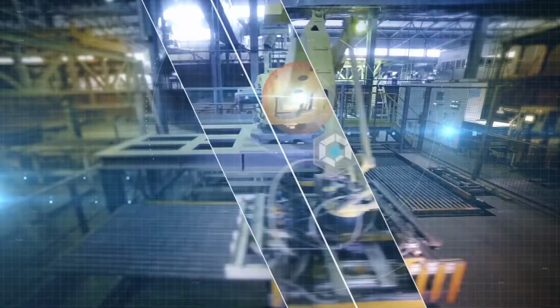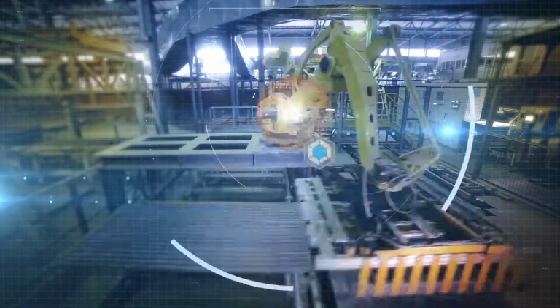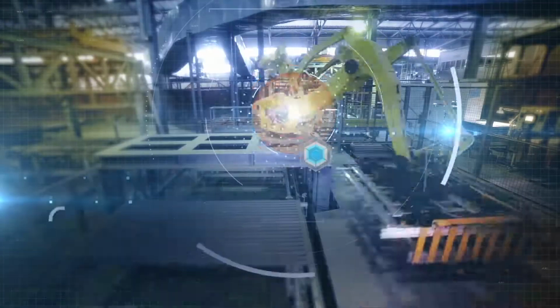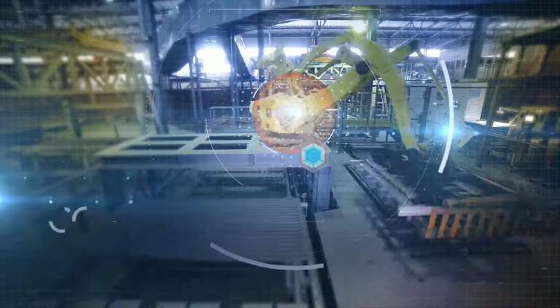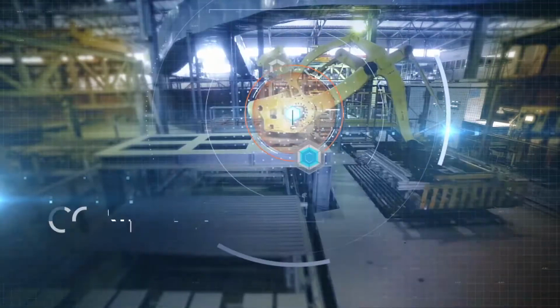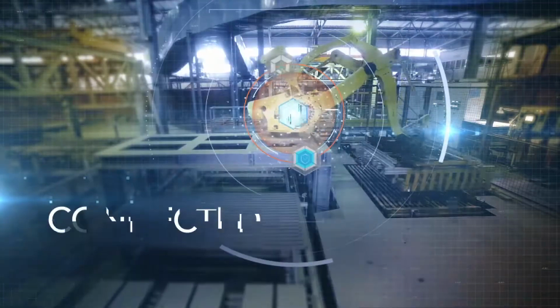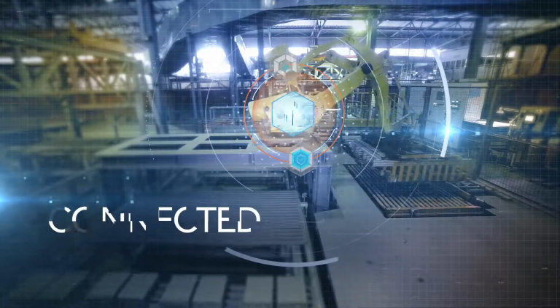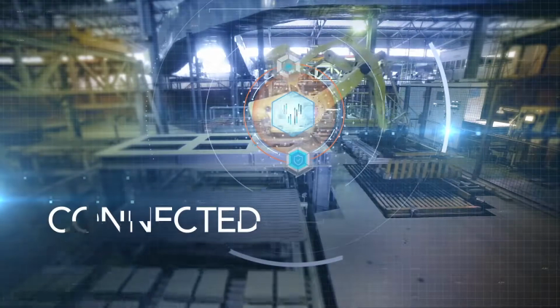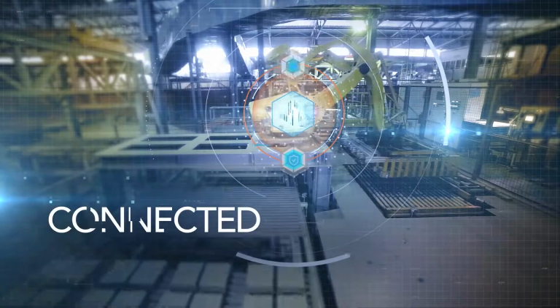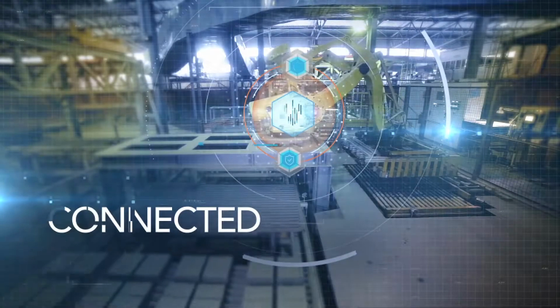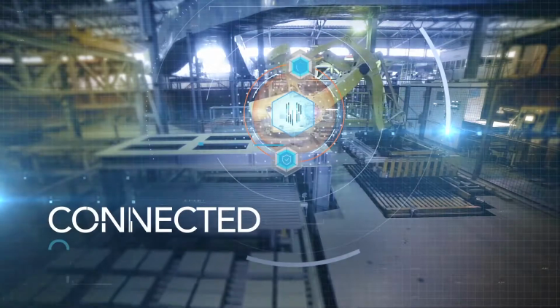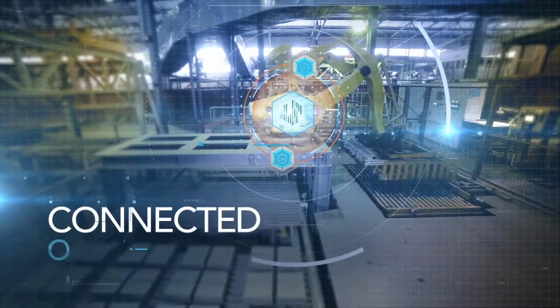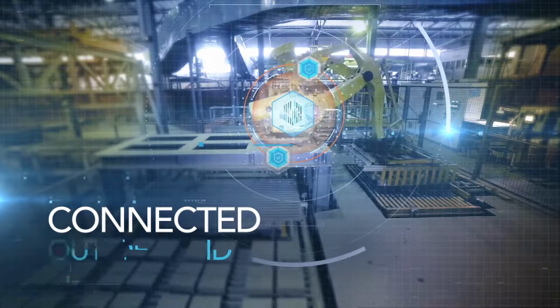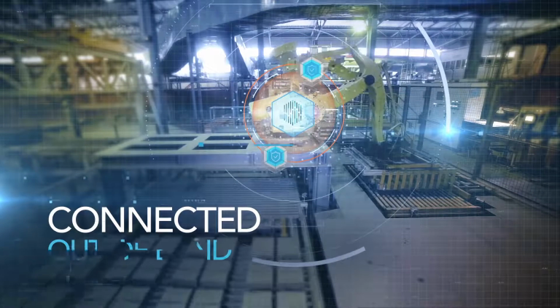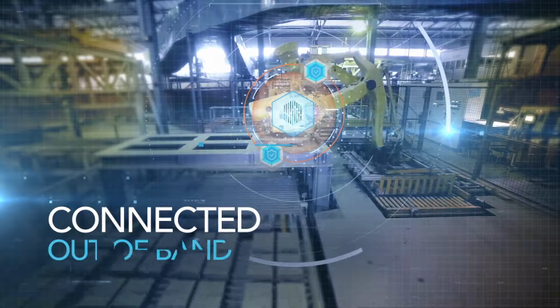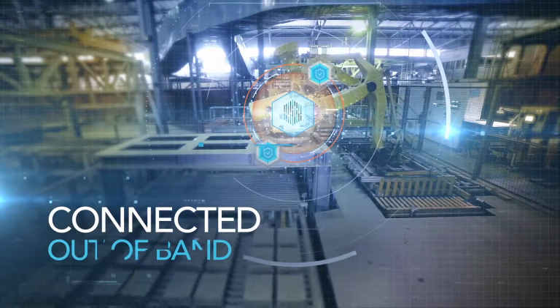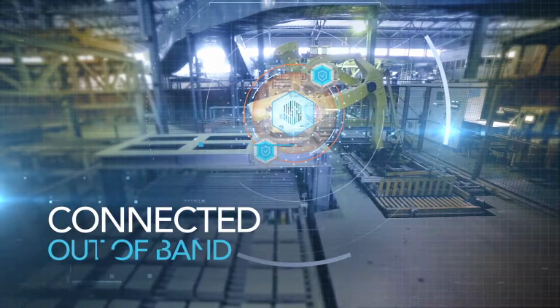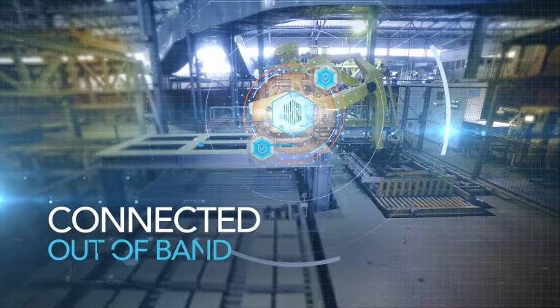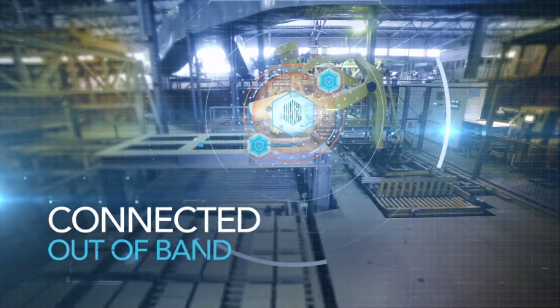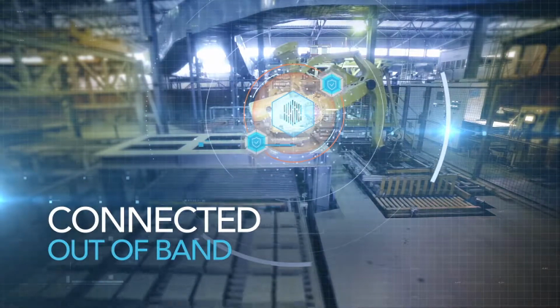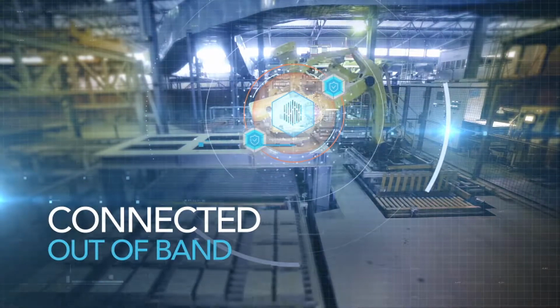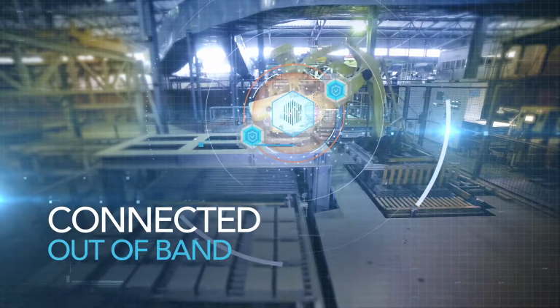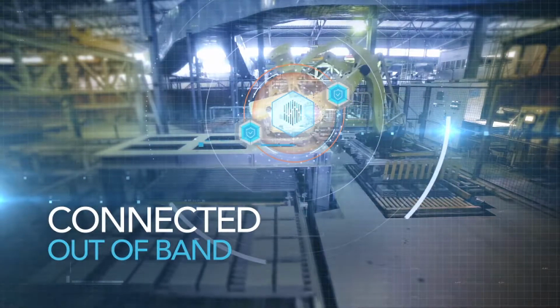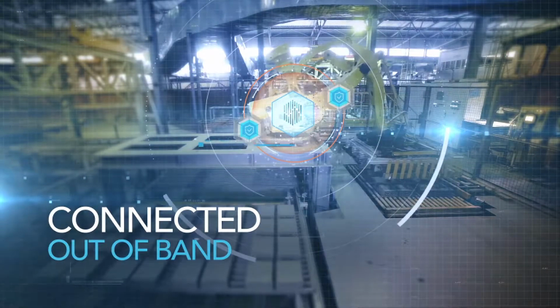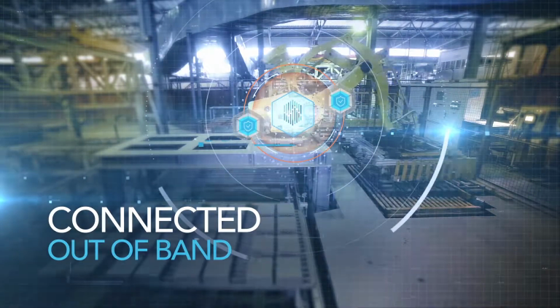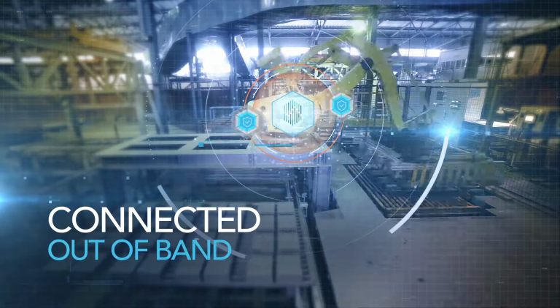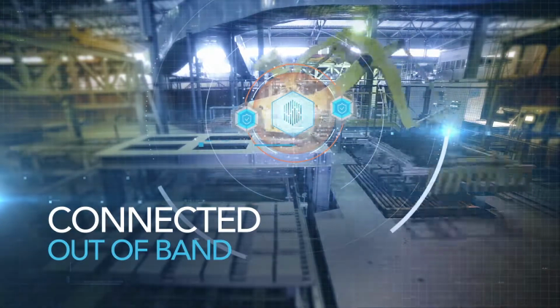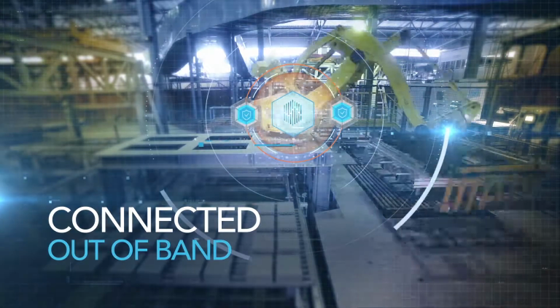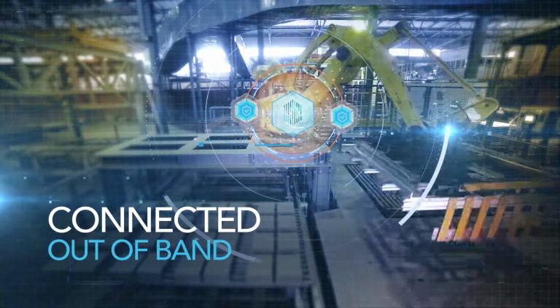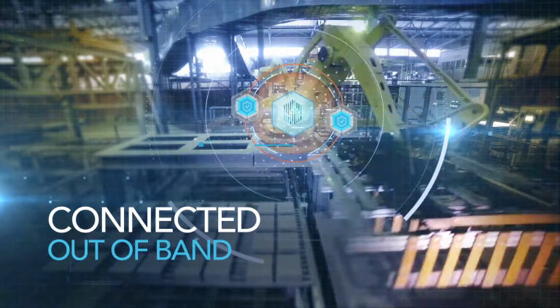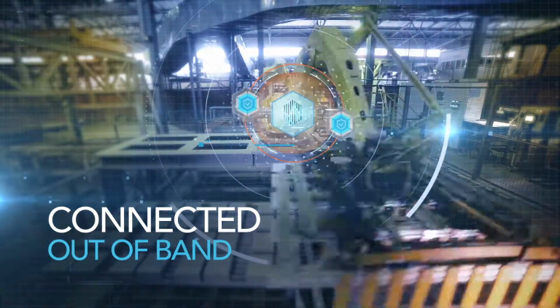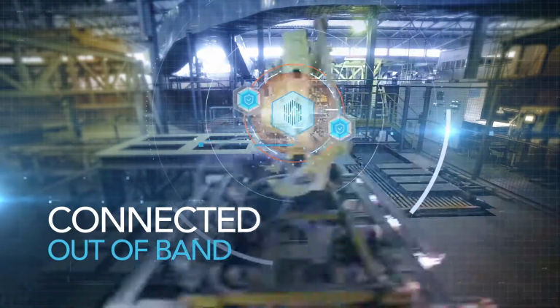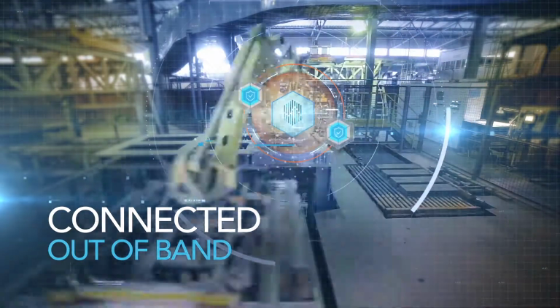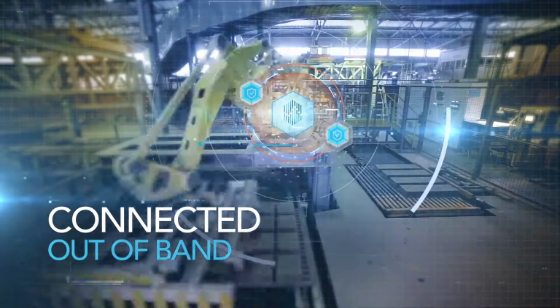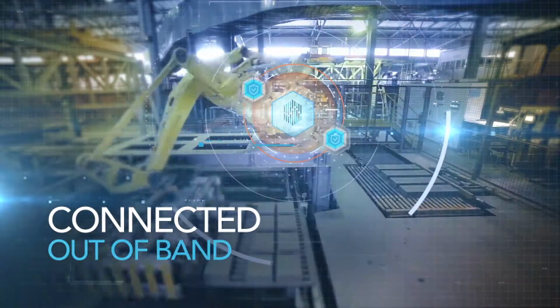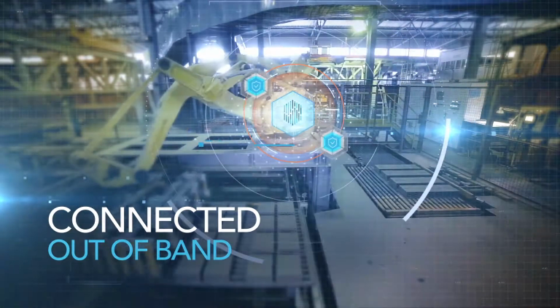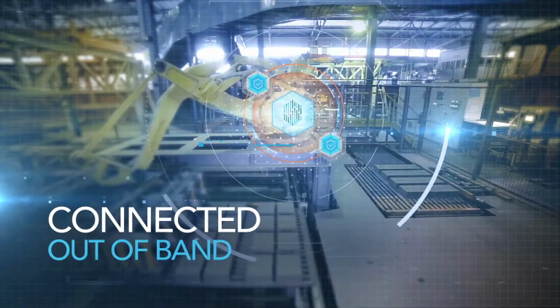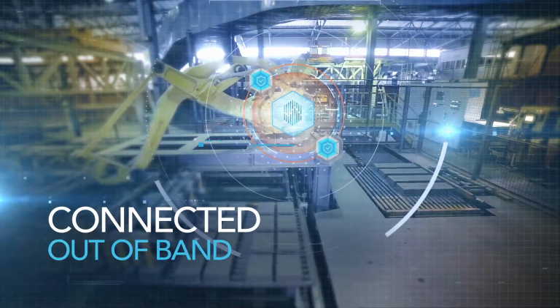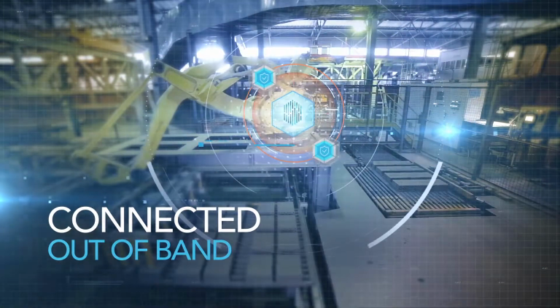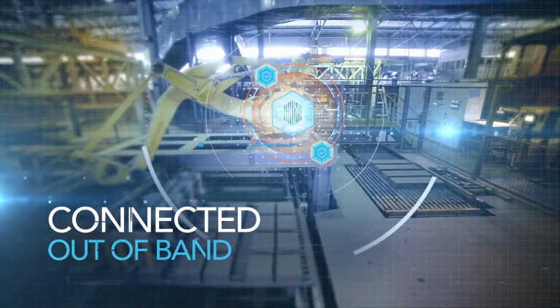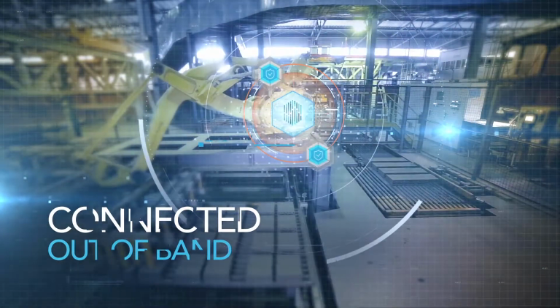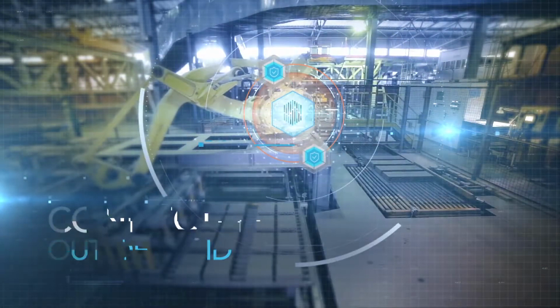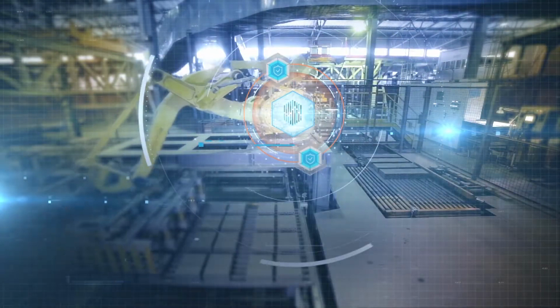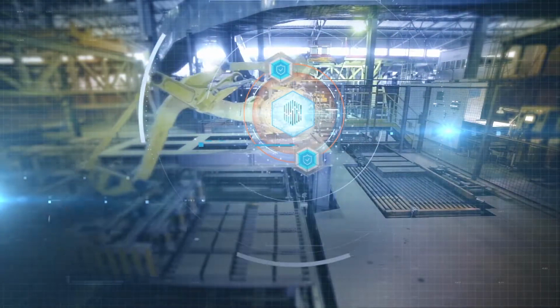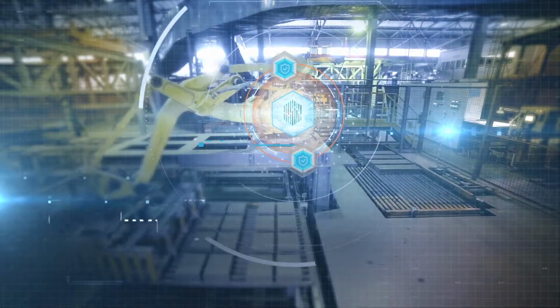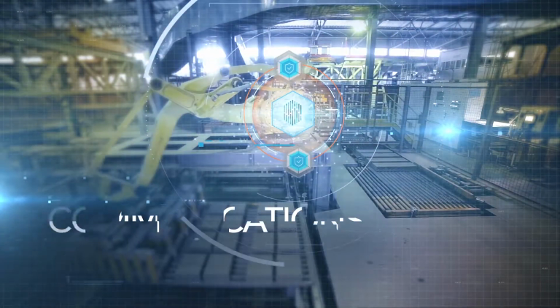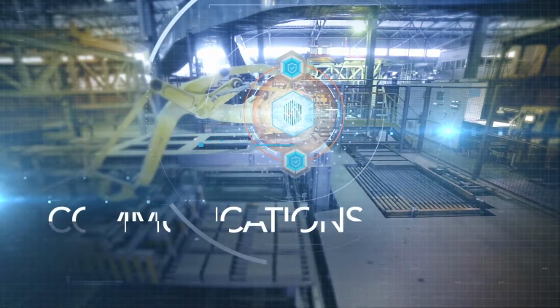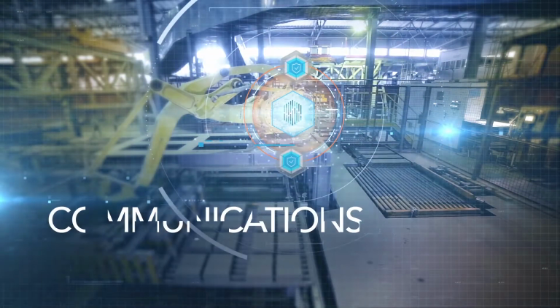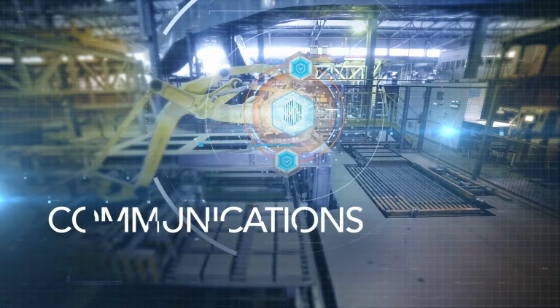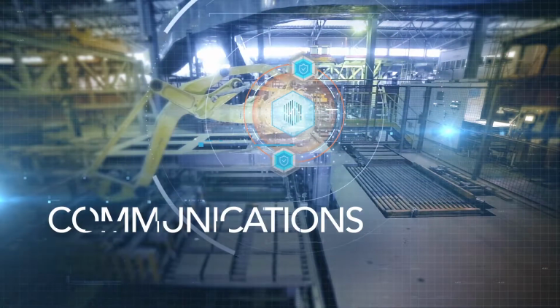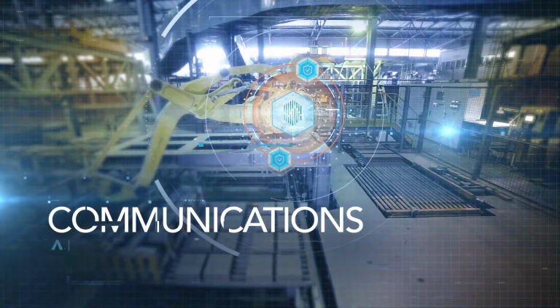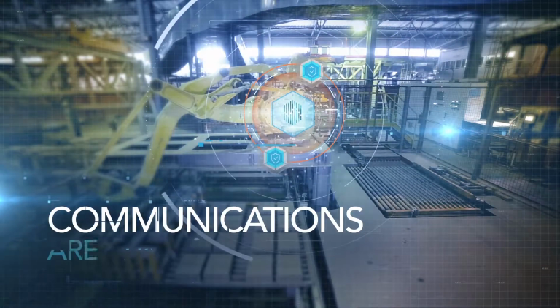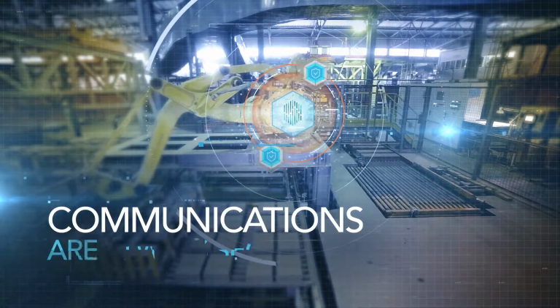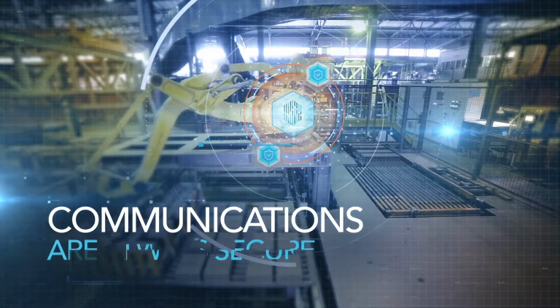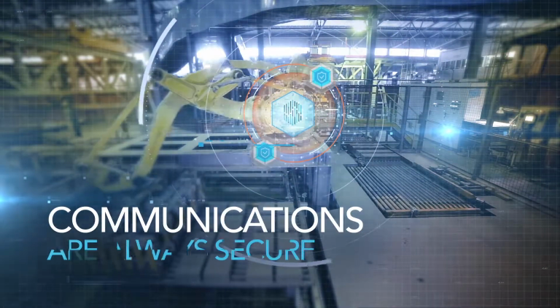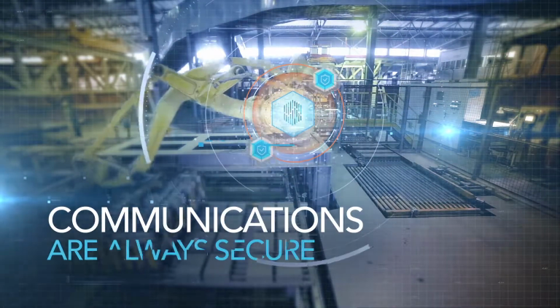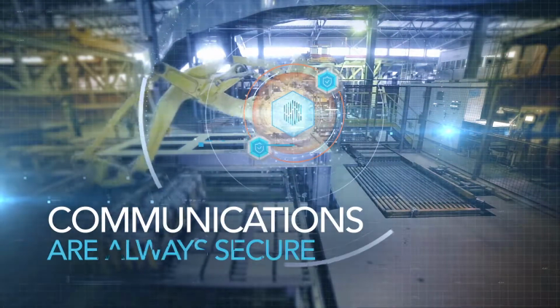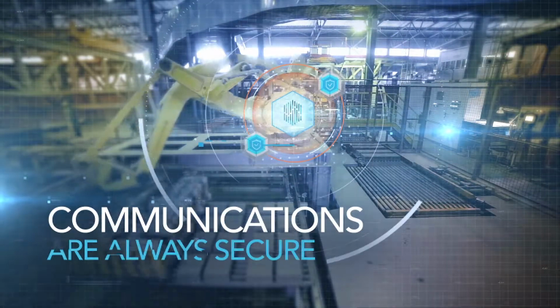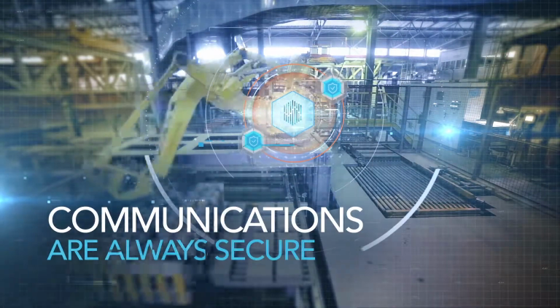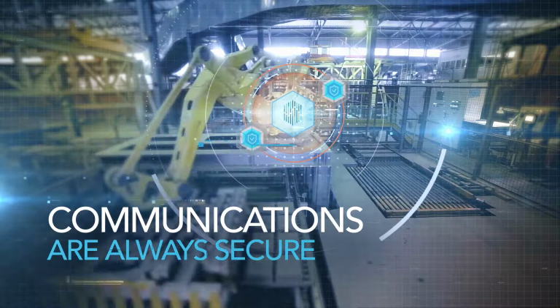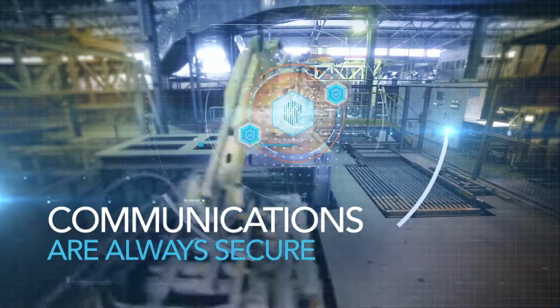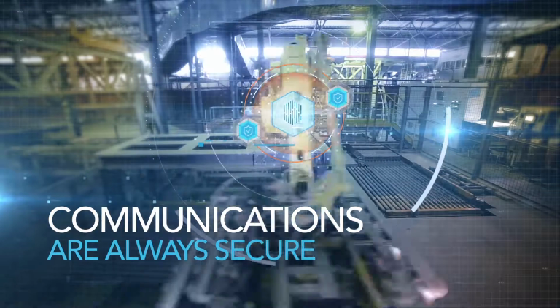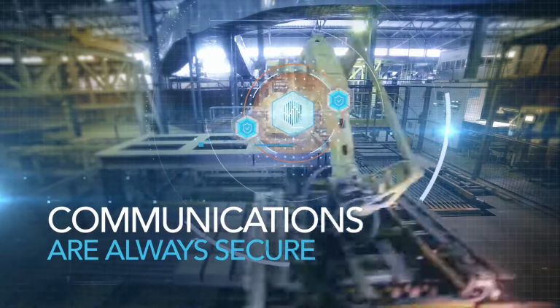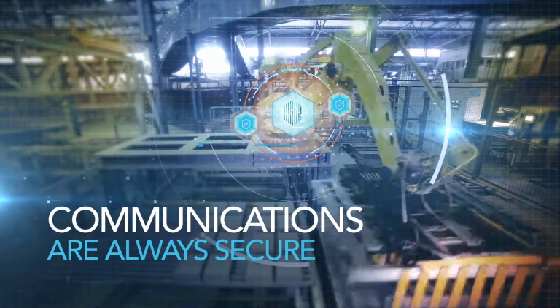Connected out-of-band and with no IT or OT protocol dependencies, communications are always secure and reliable.